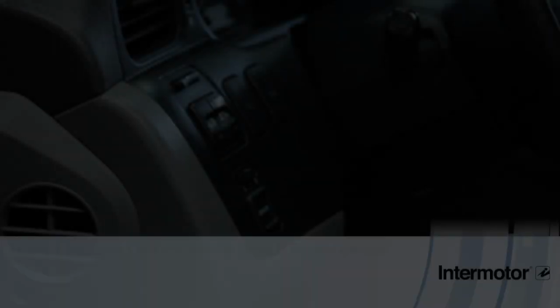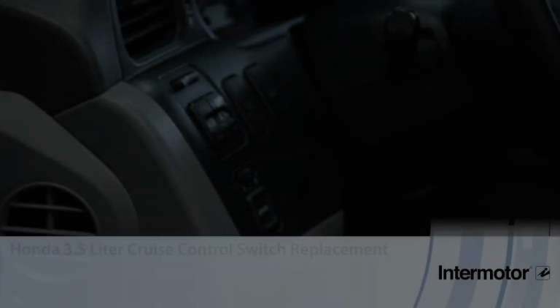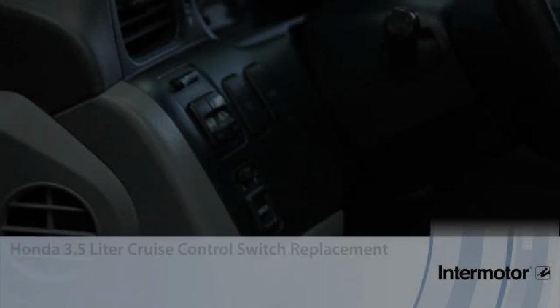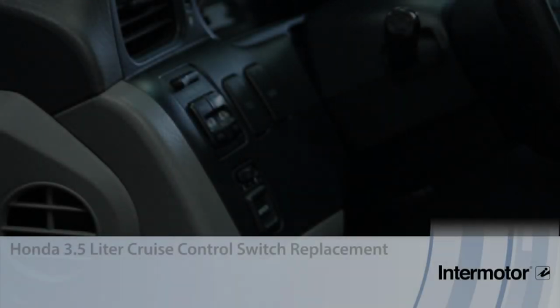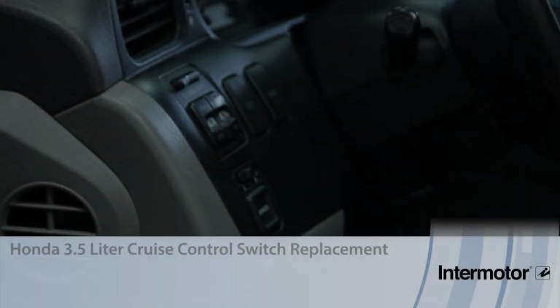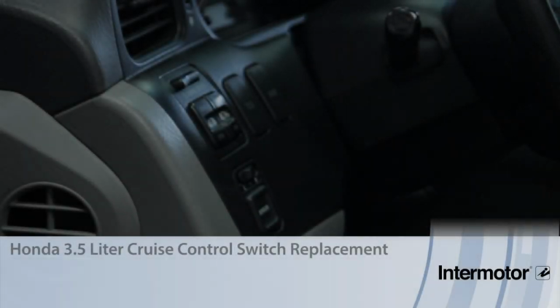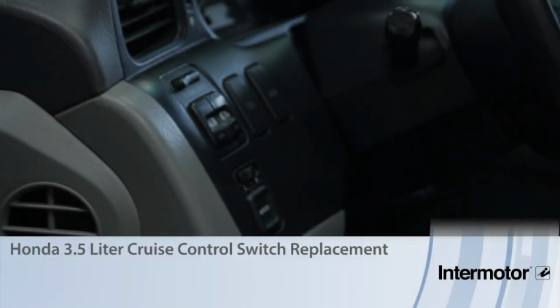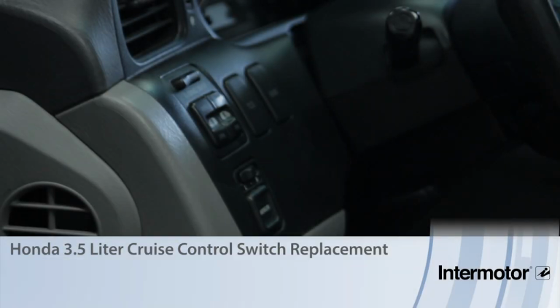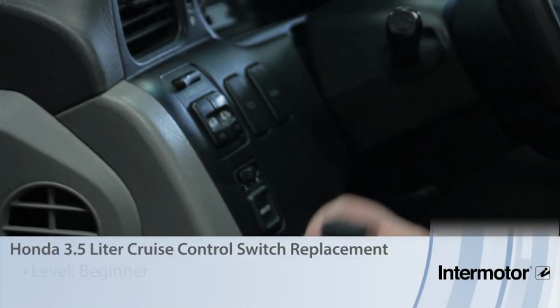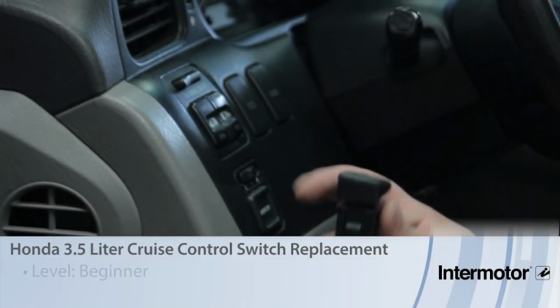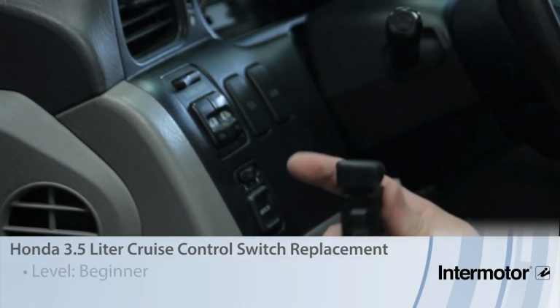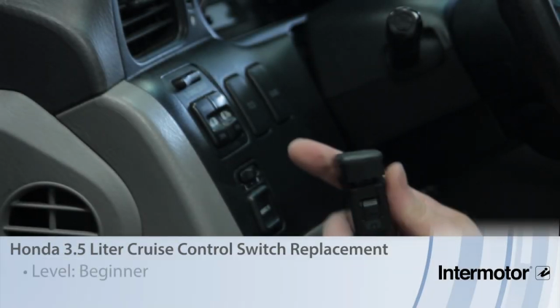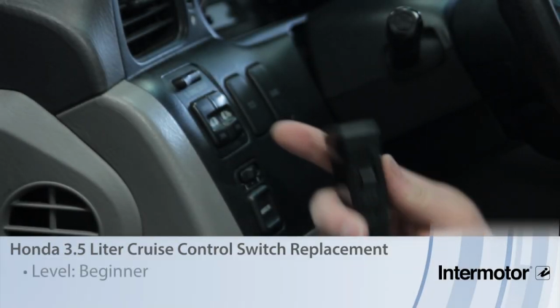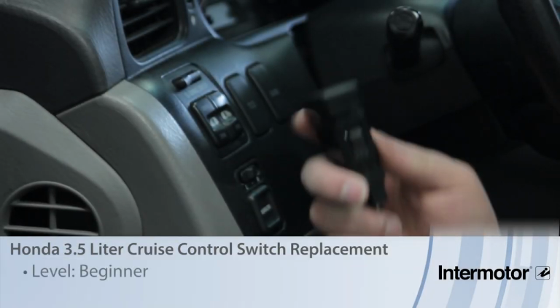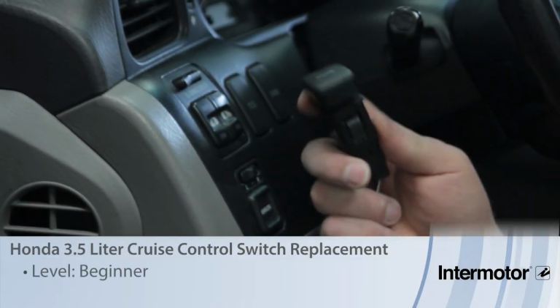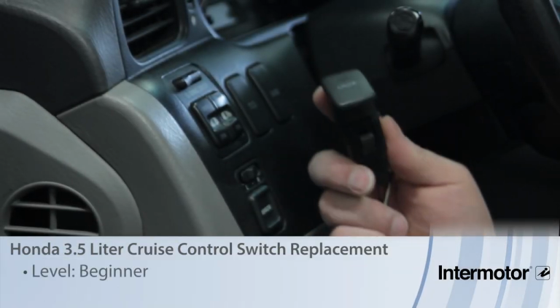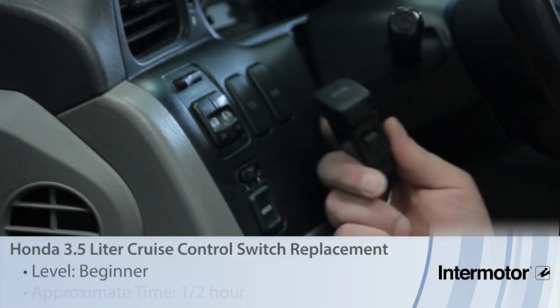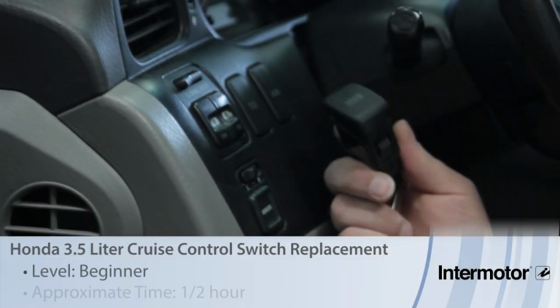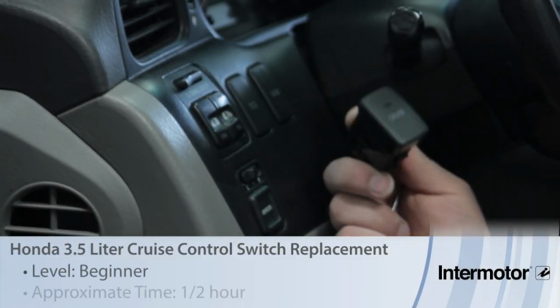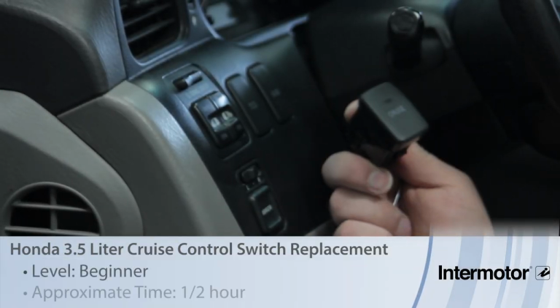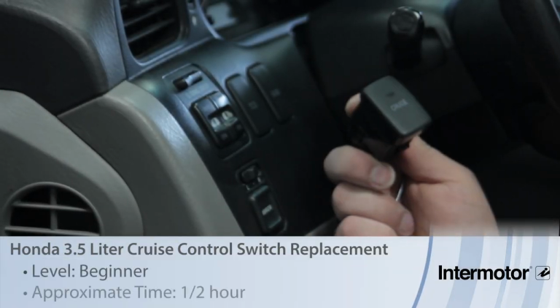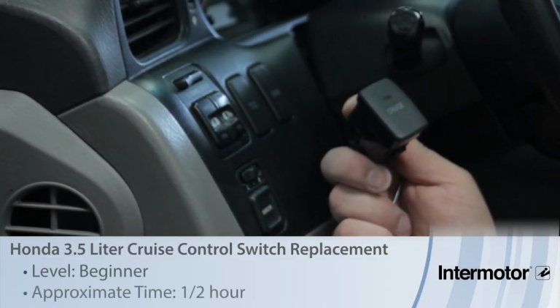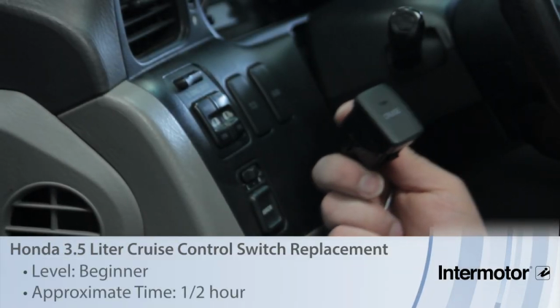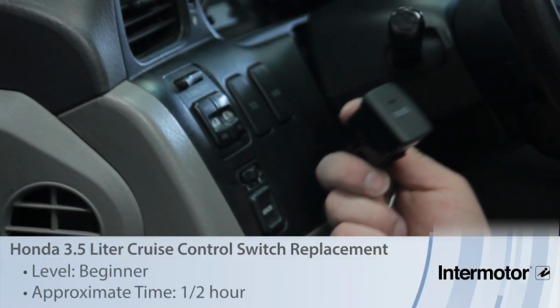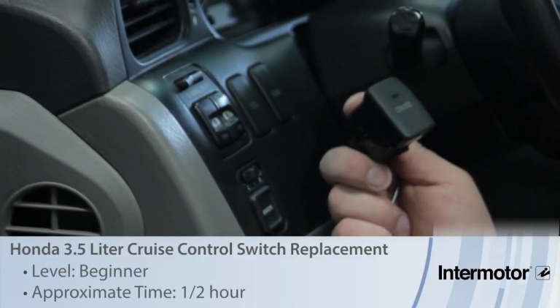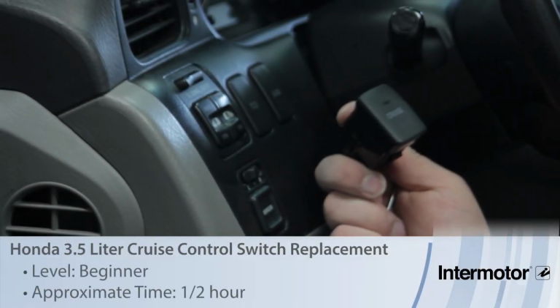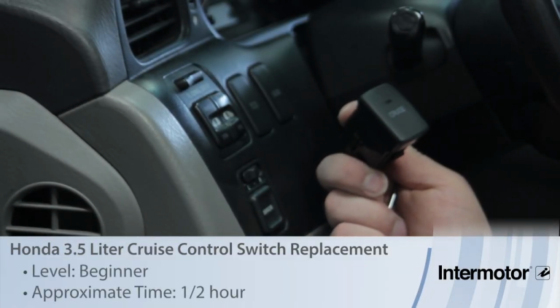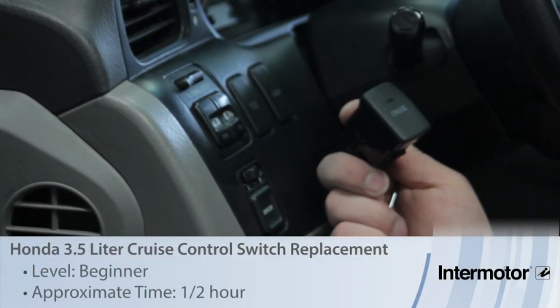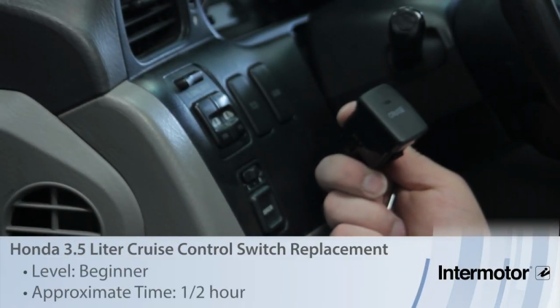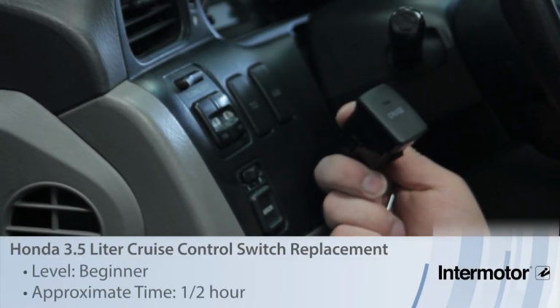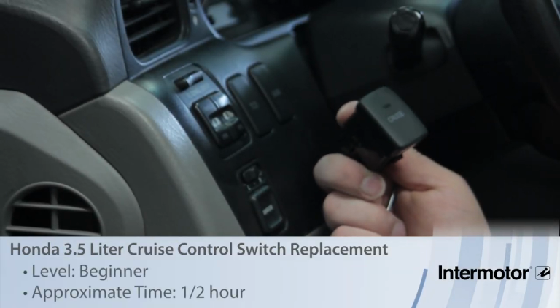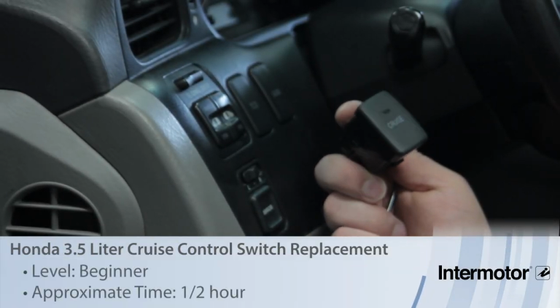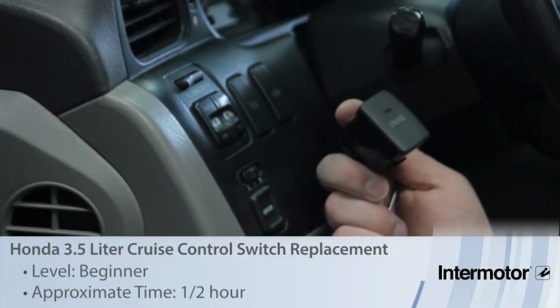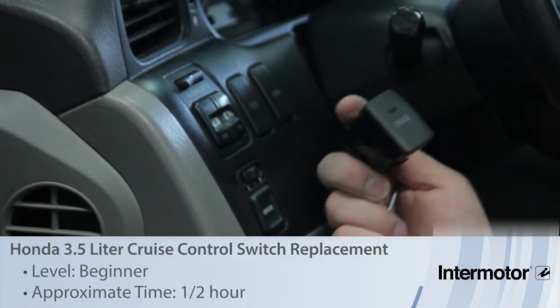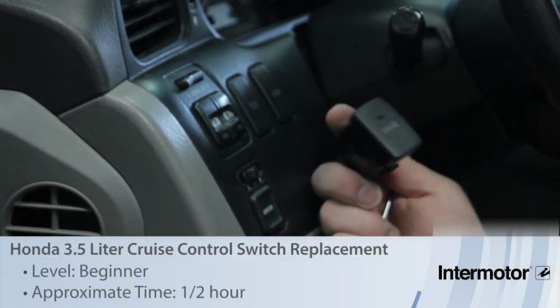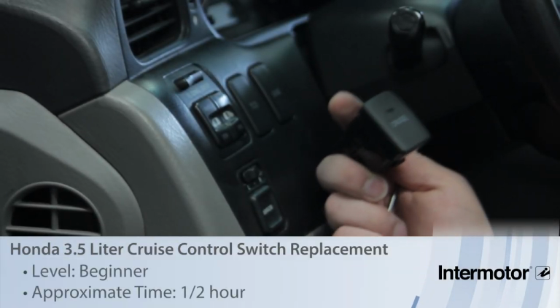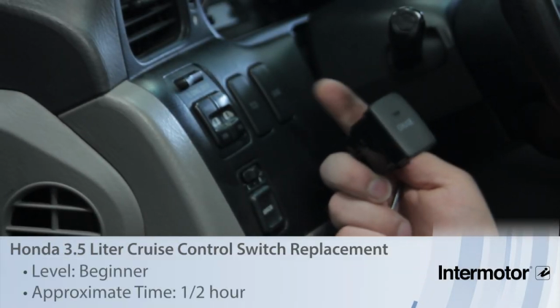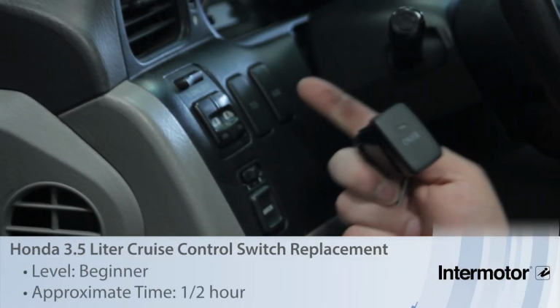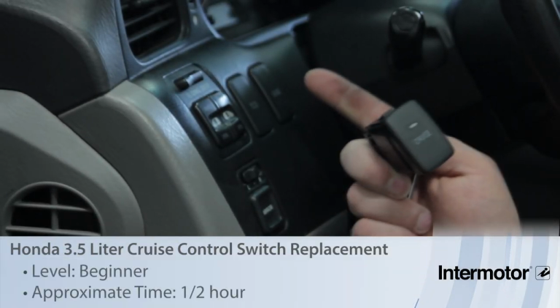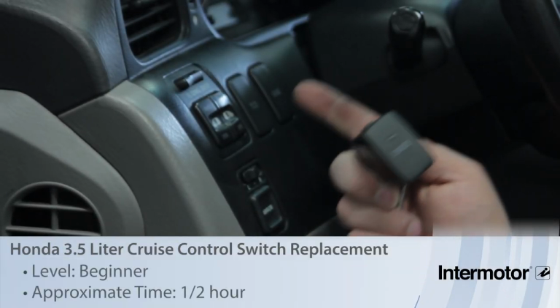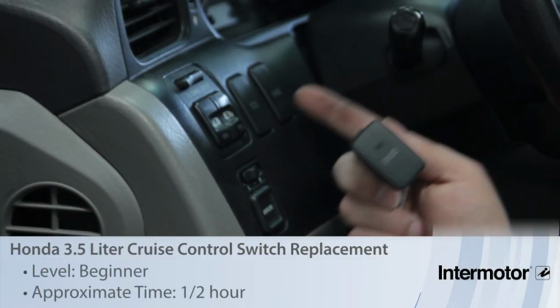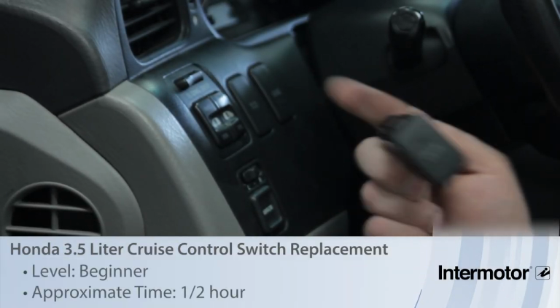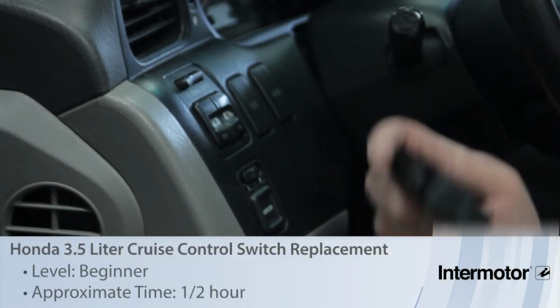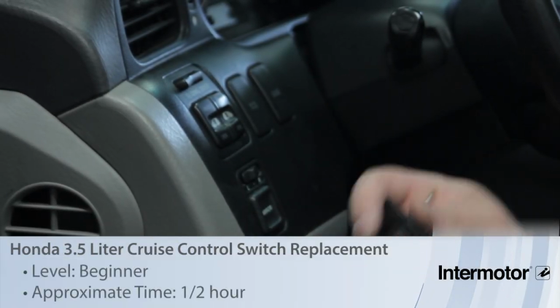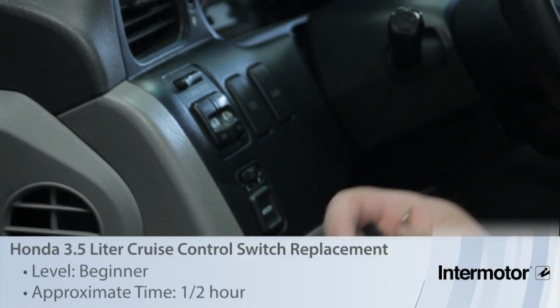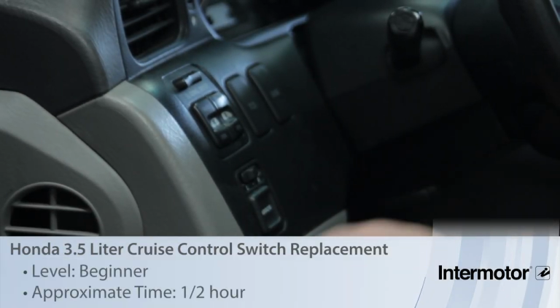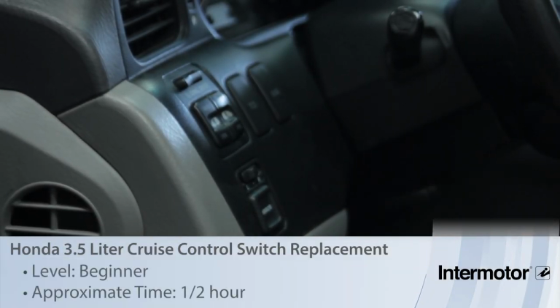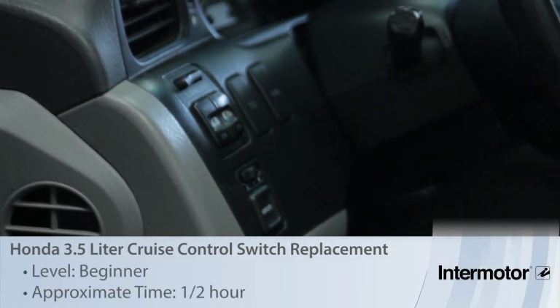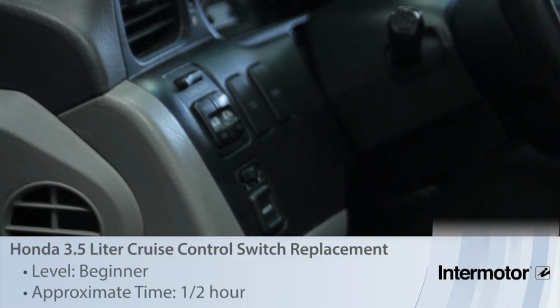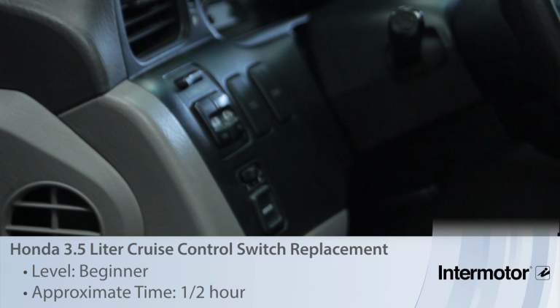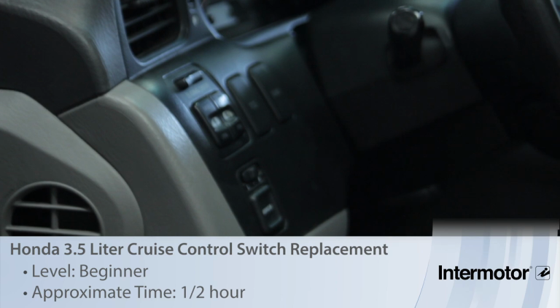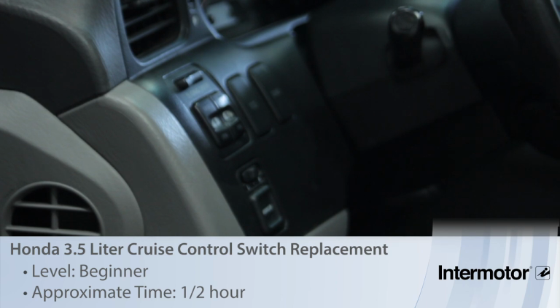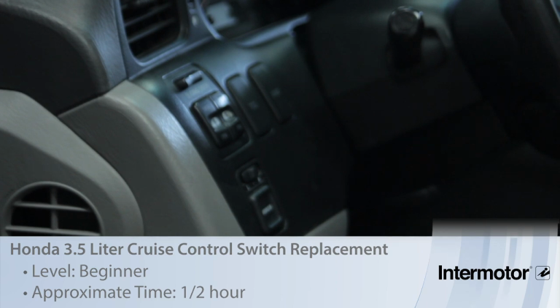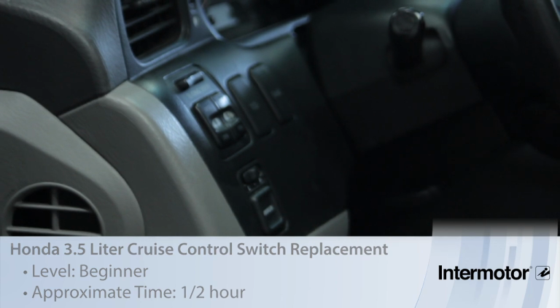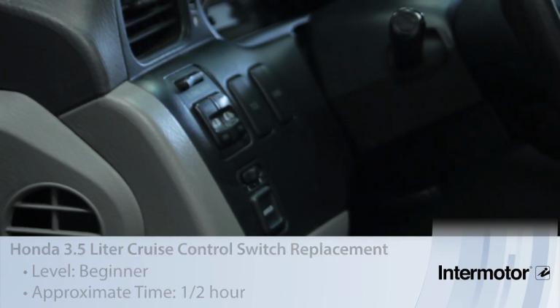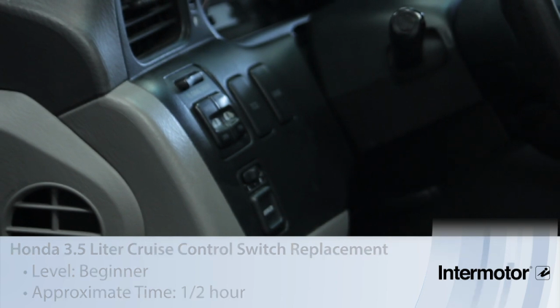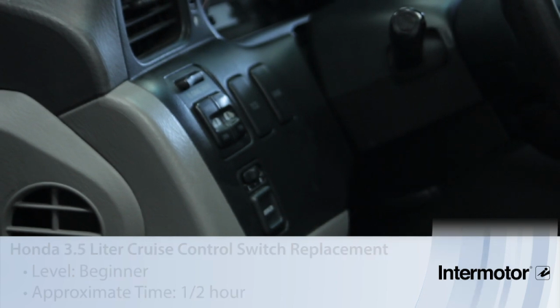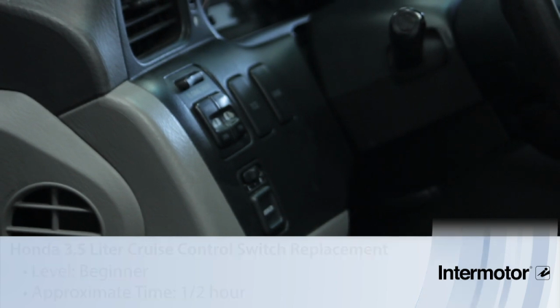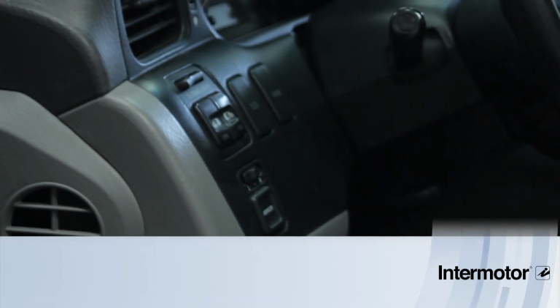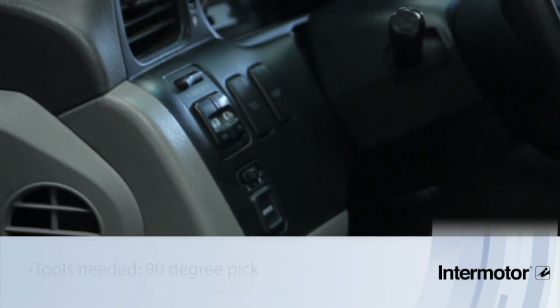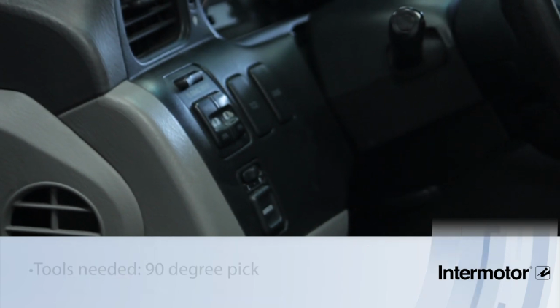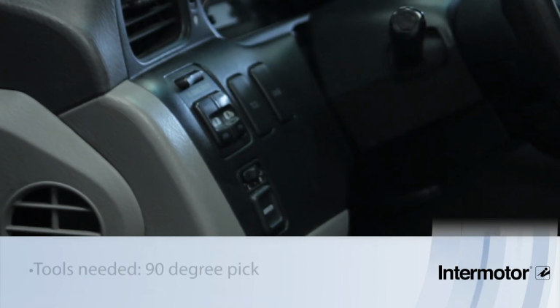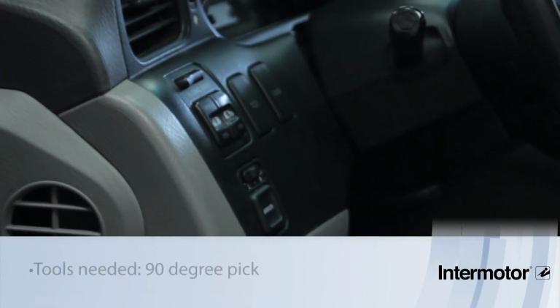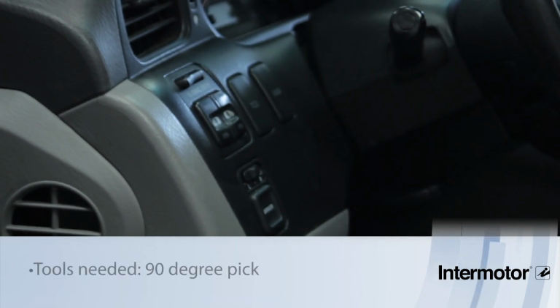Let's go over the procedure to replace the cruise control main switch on a 2001 Honda Odyssey.